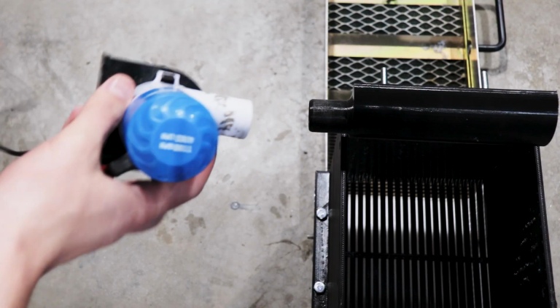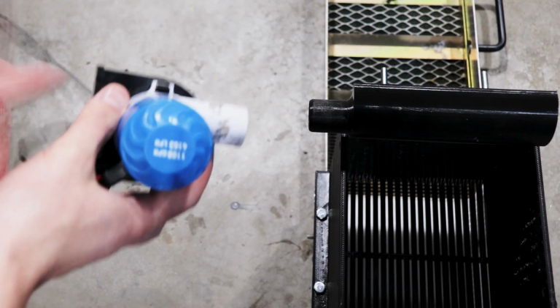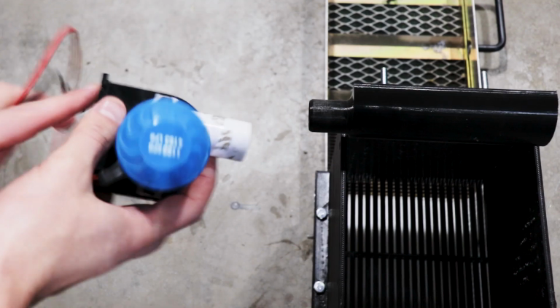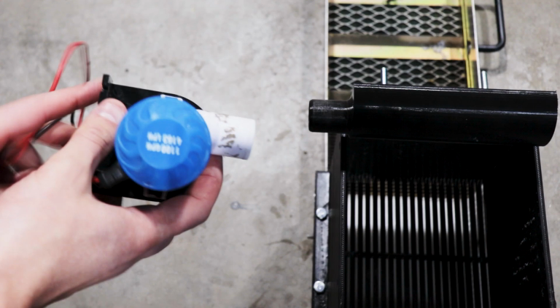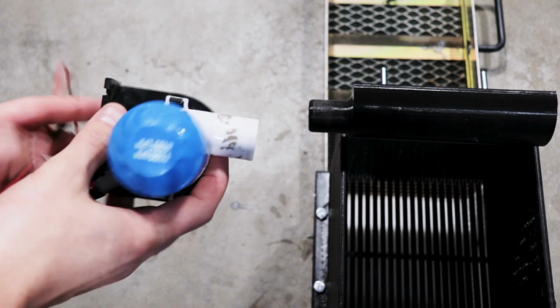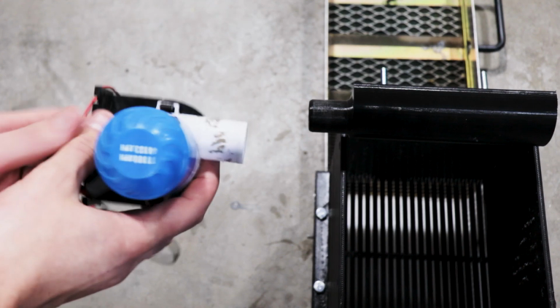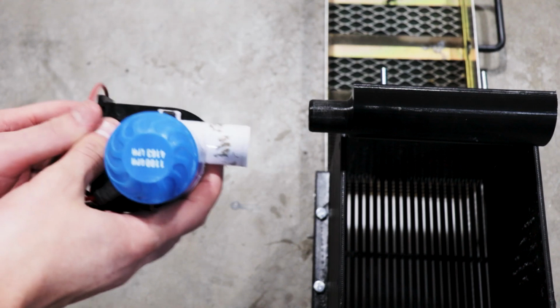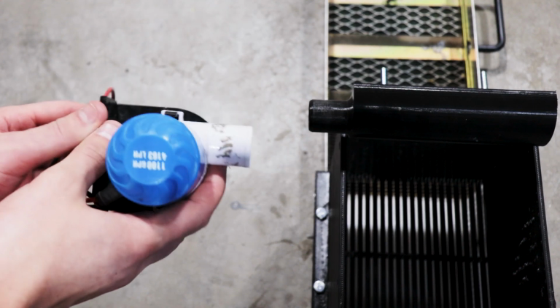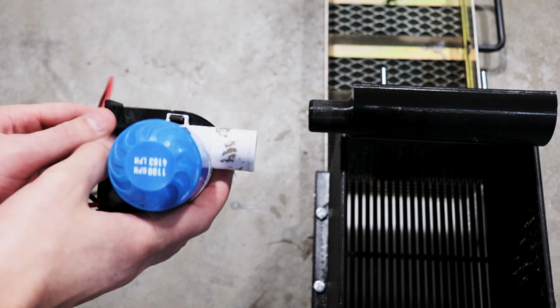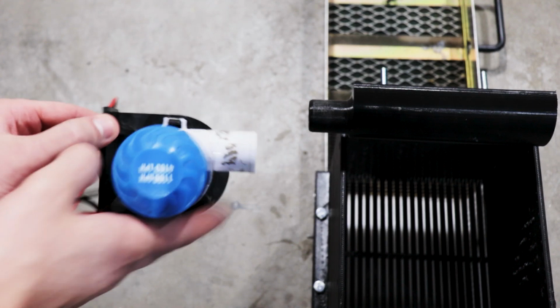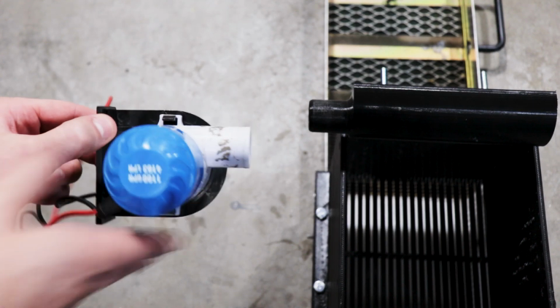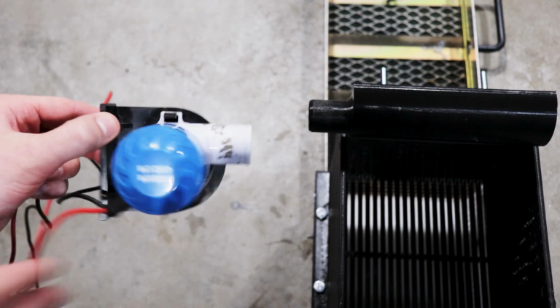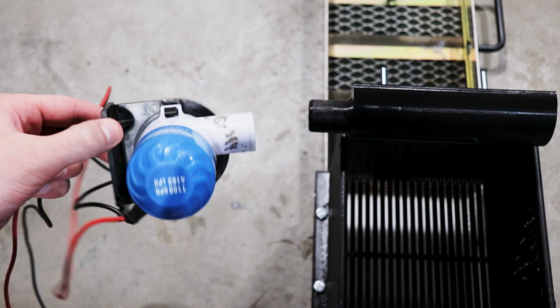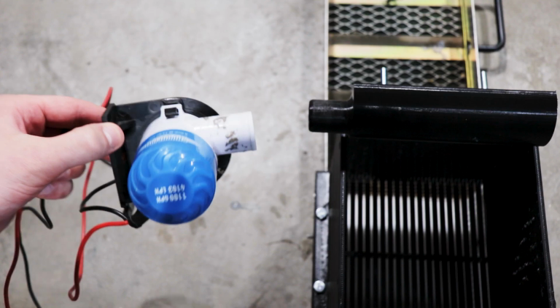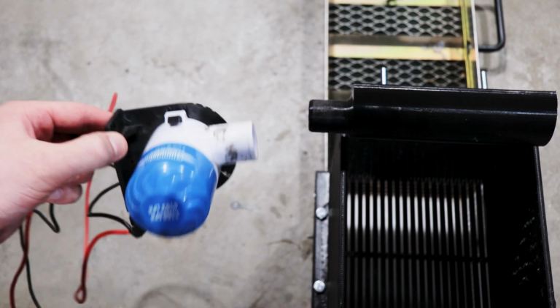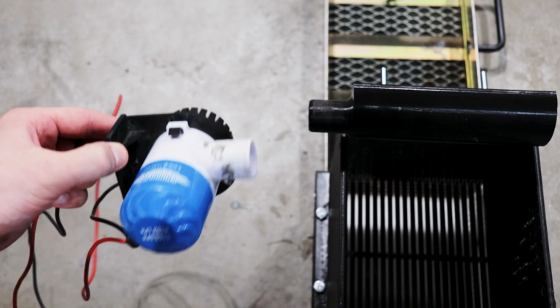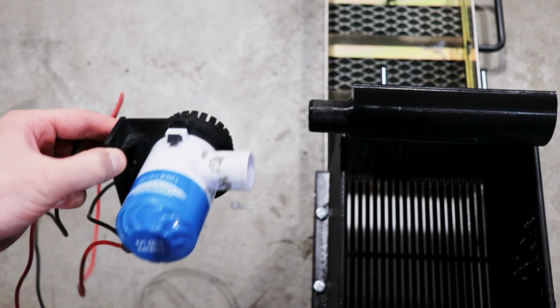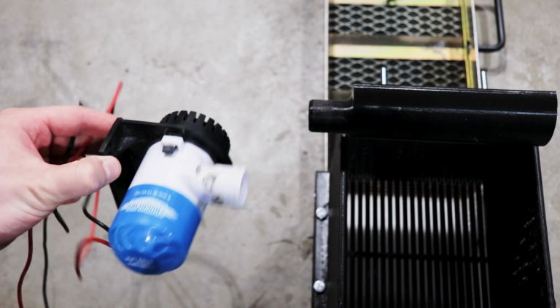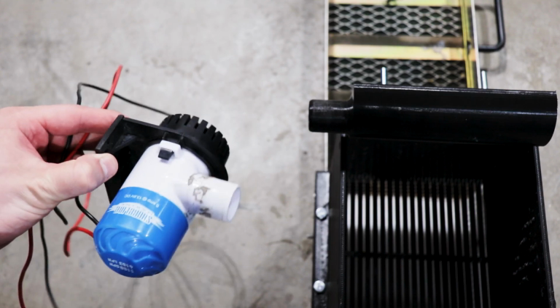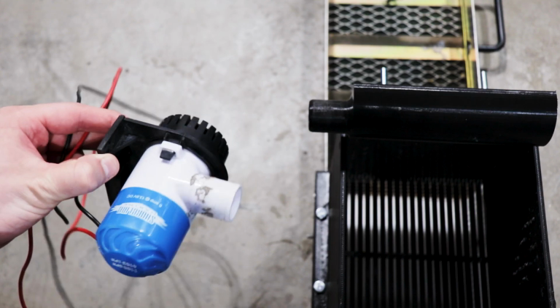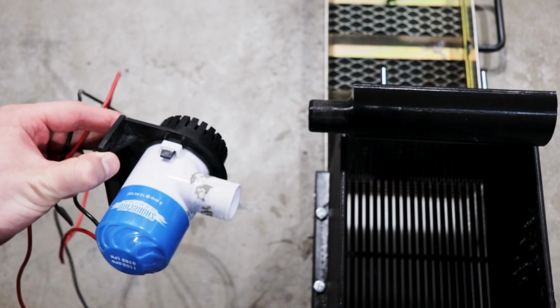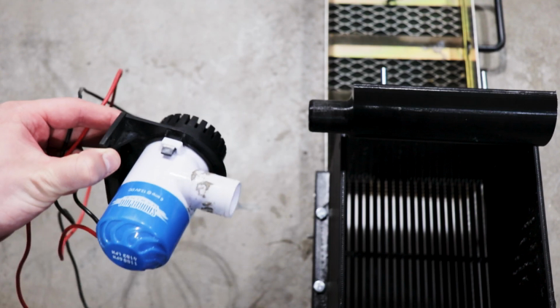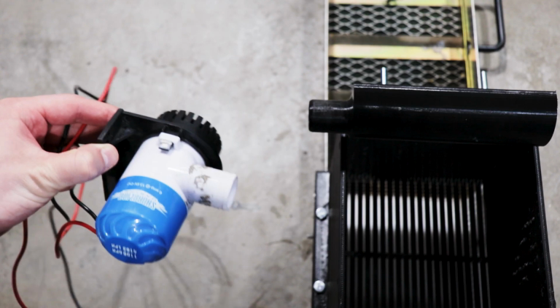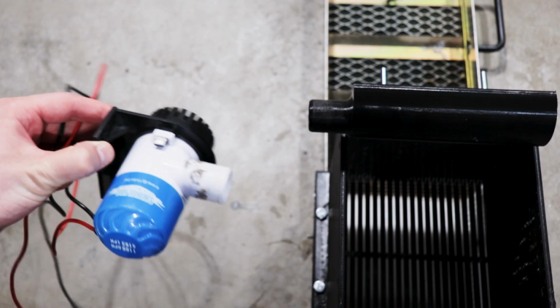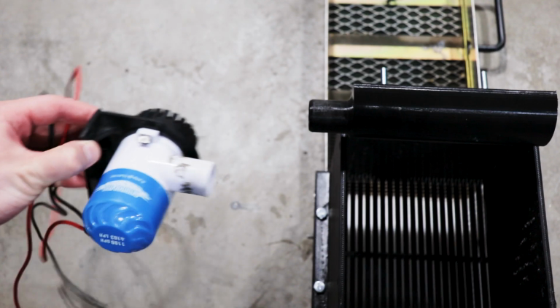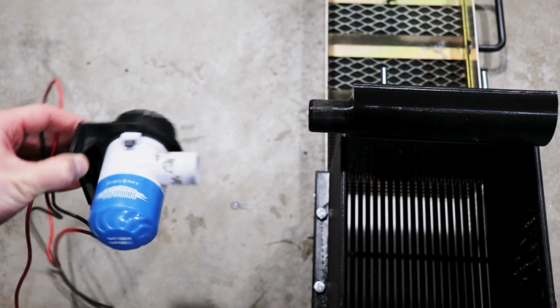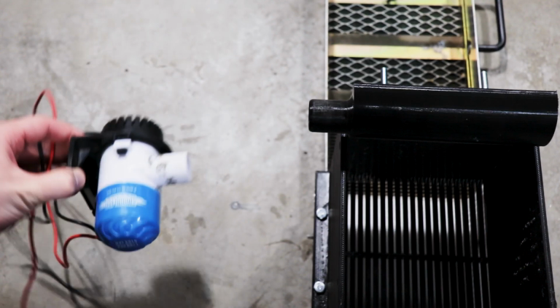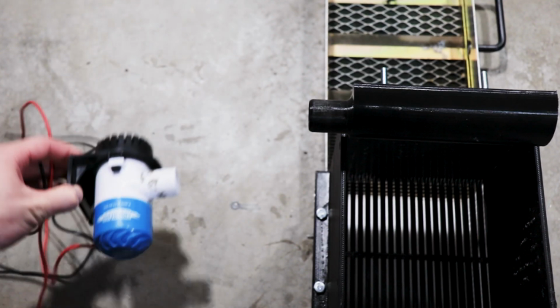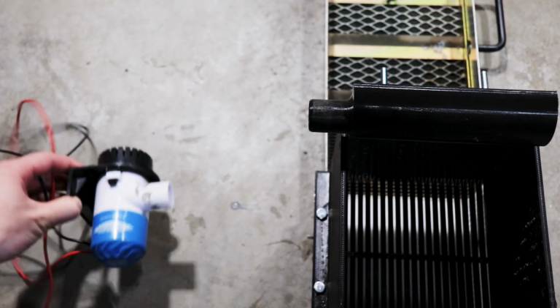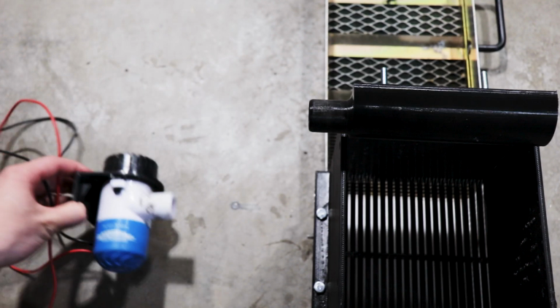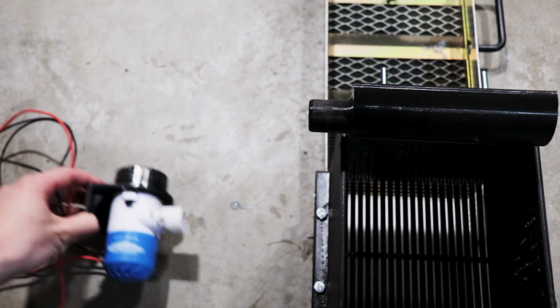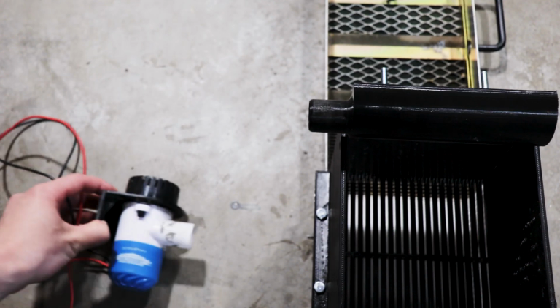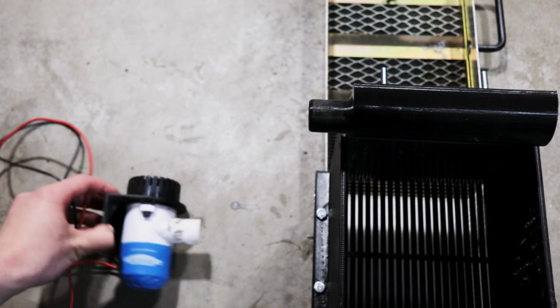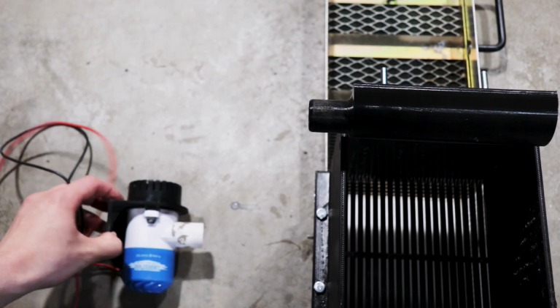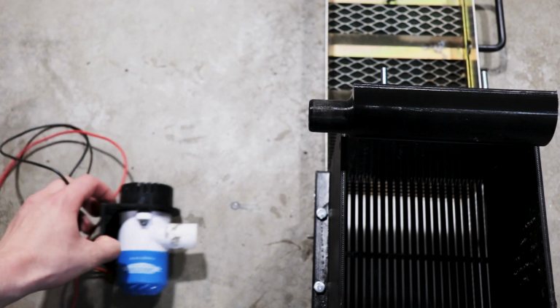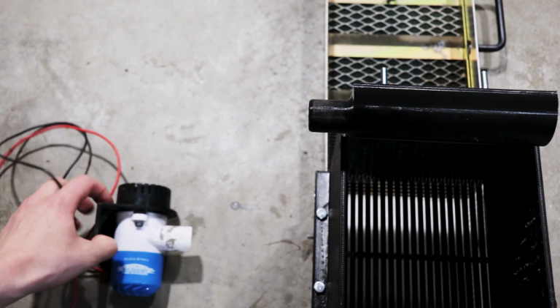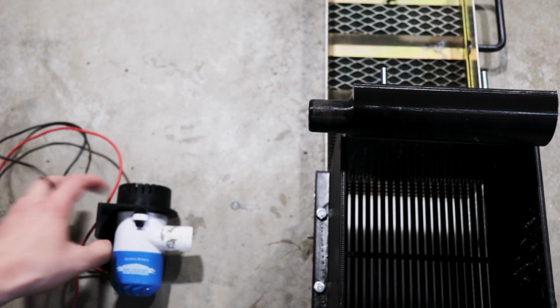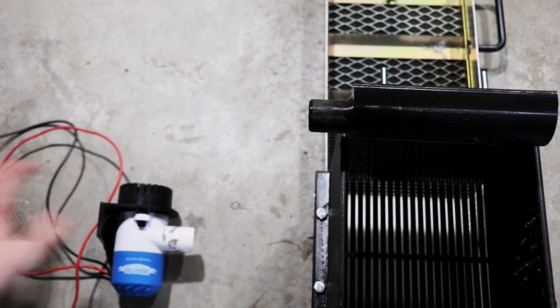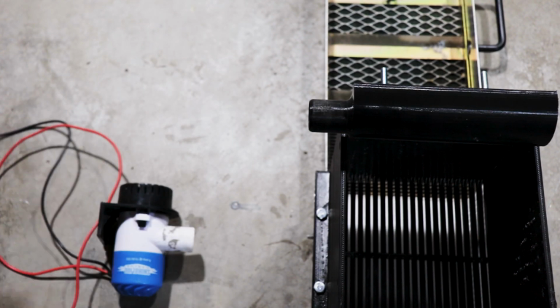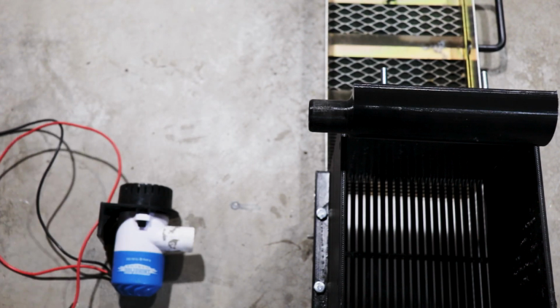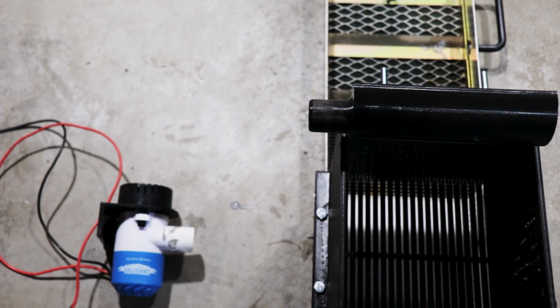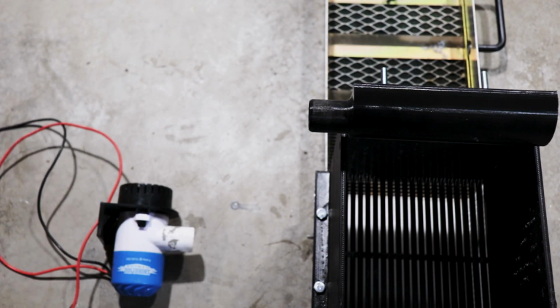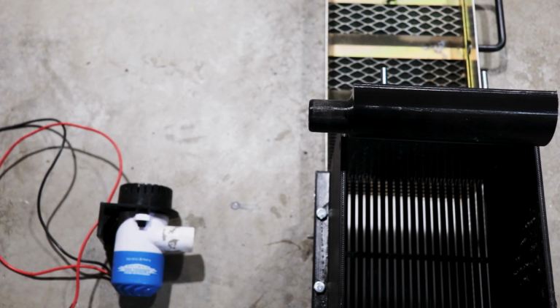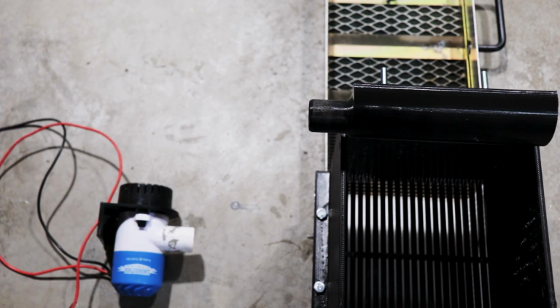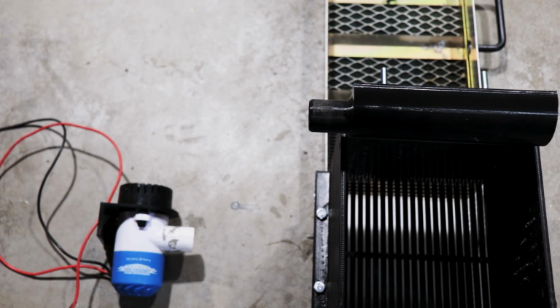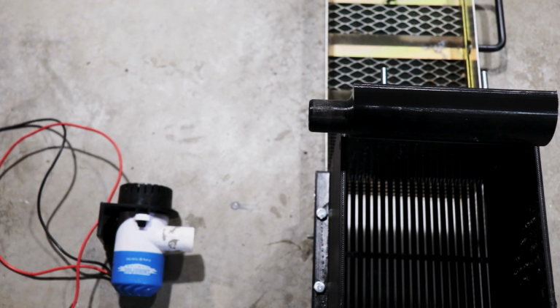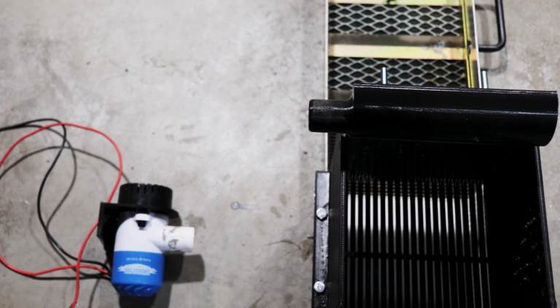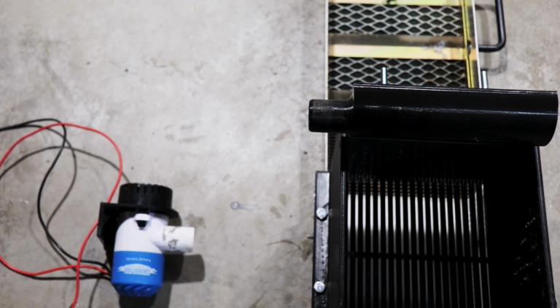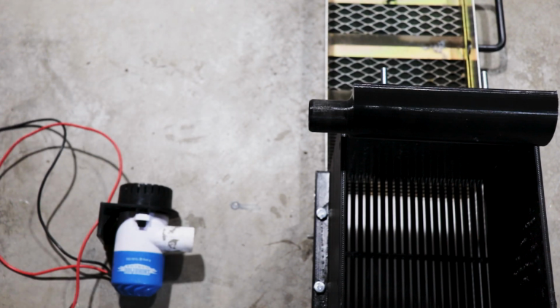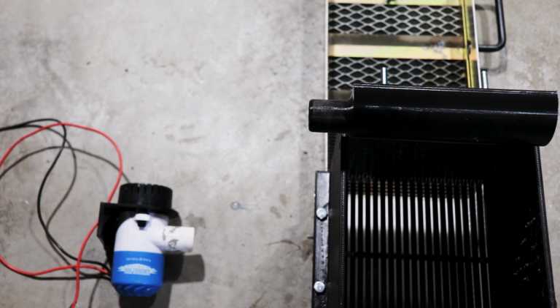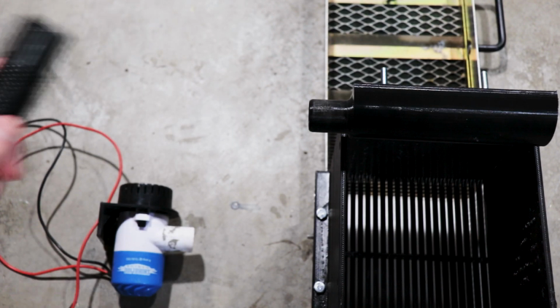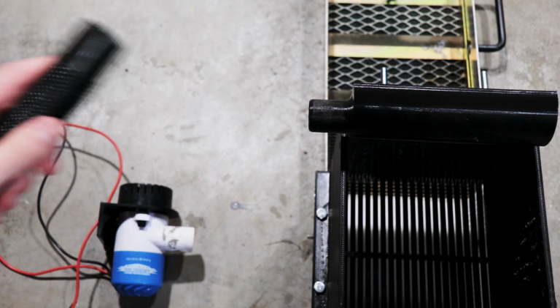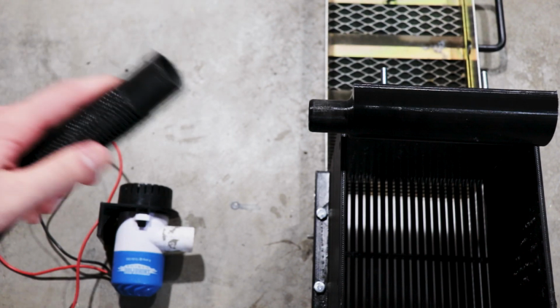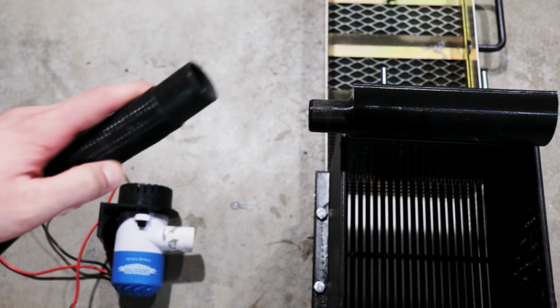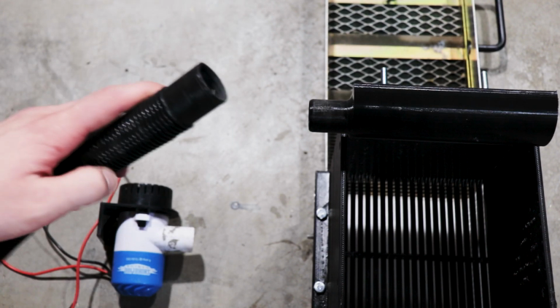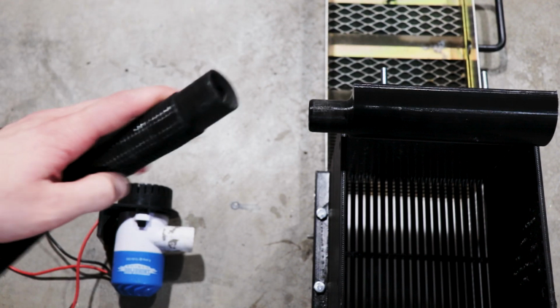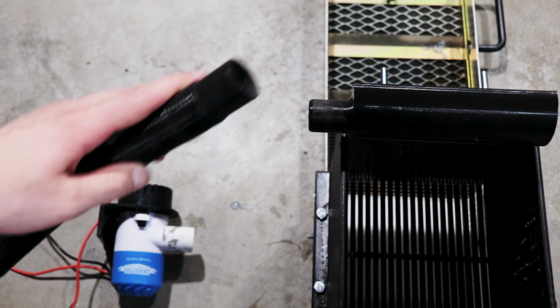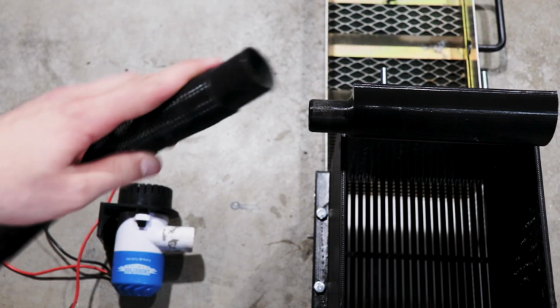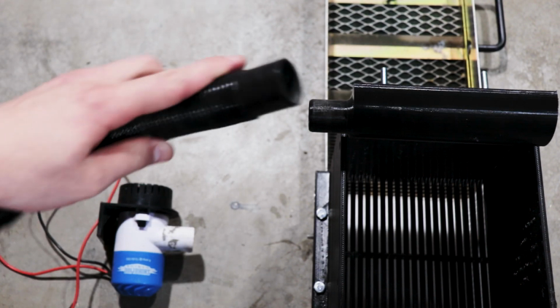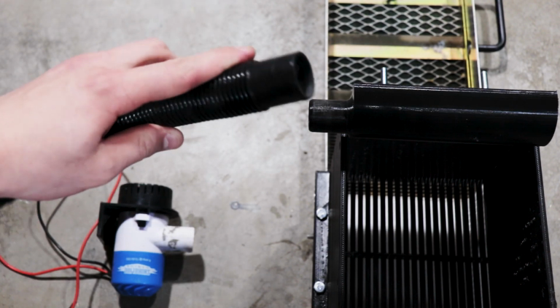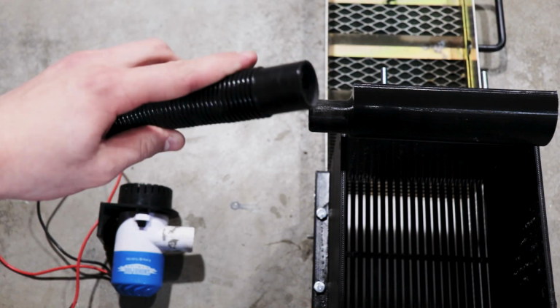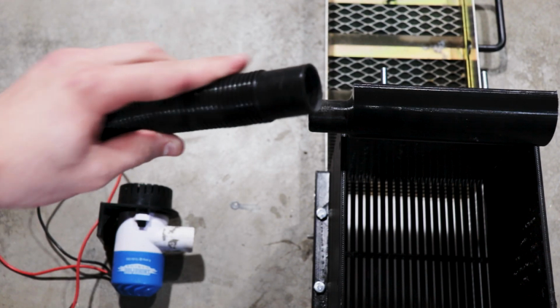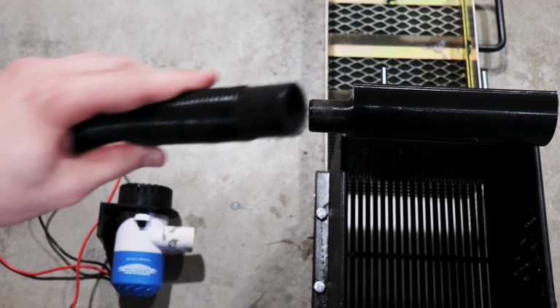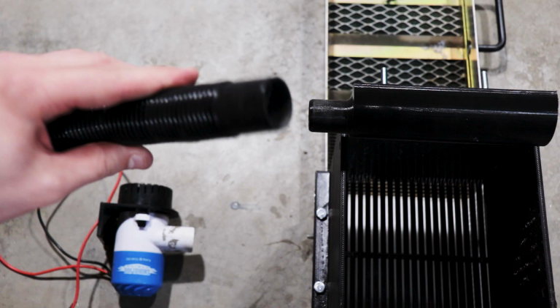Speaking of hoses, the entire system will be powered using an electric bilge pump, and this will keep the weight down when carrying the setup in.